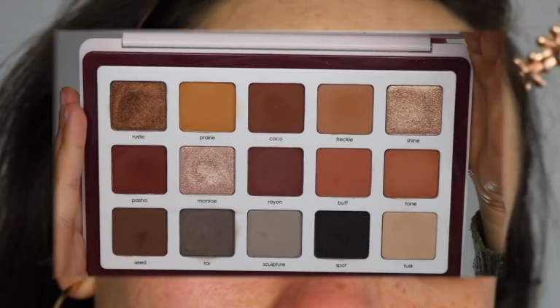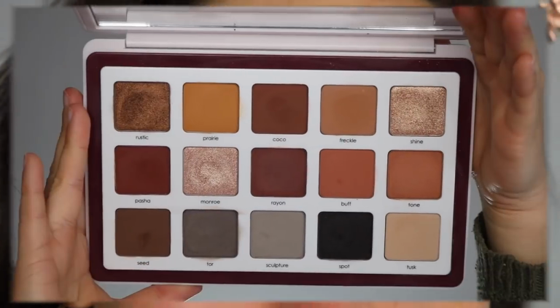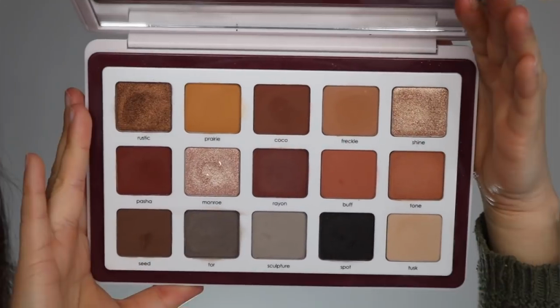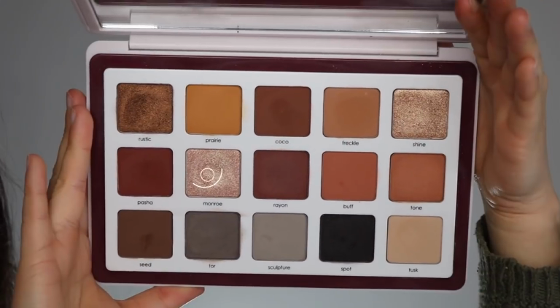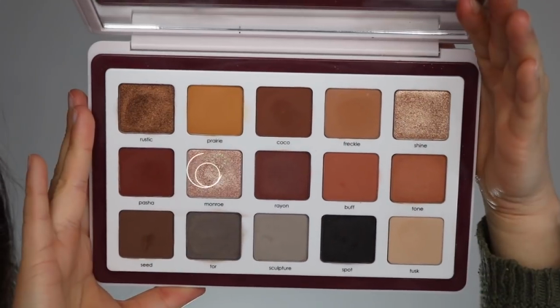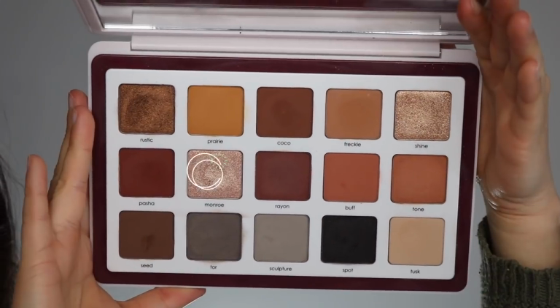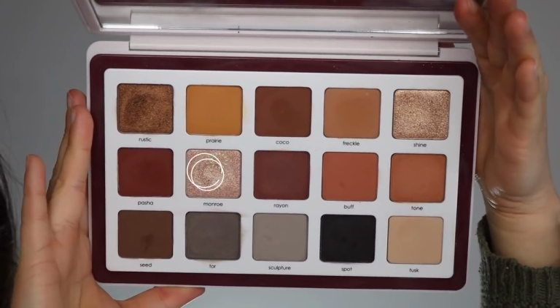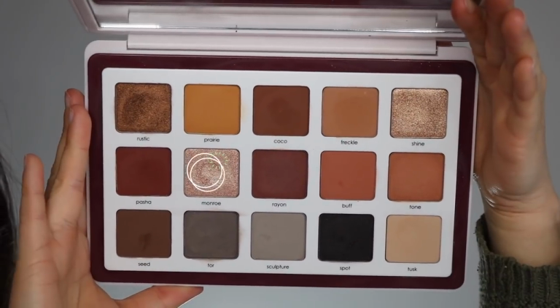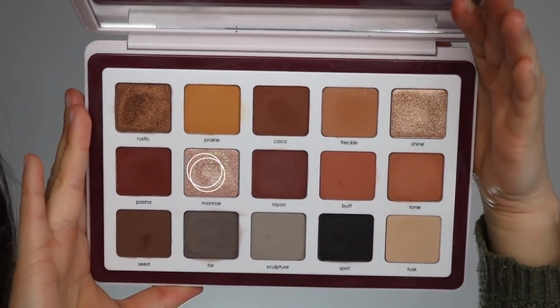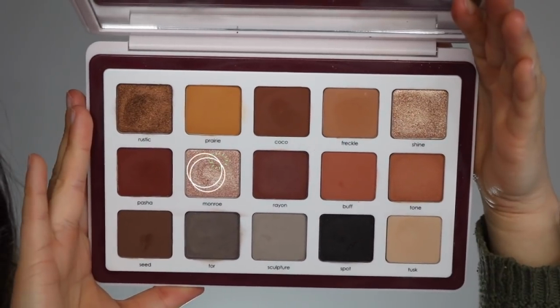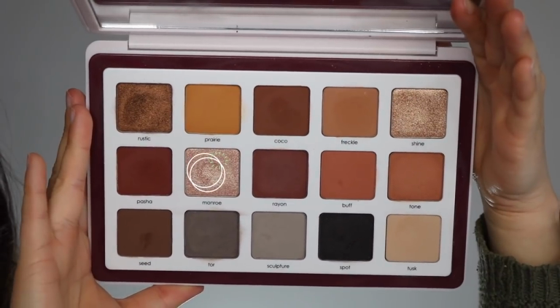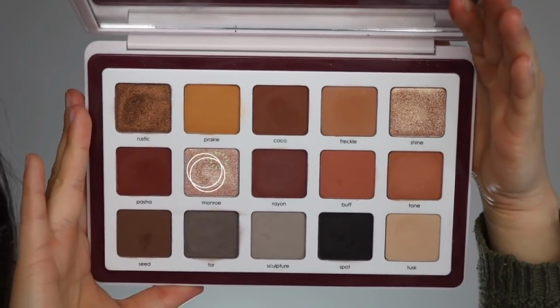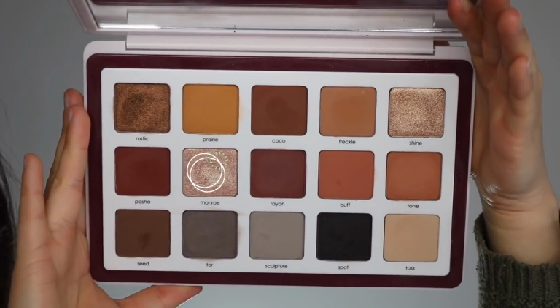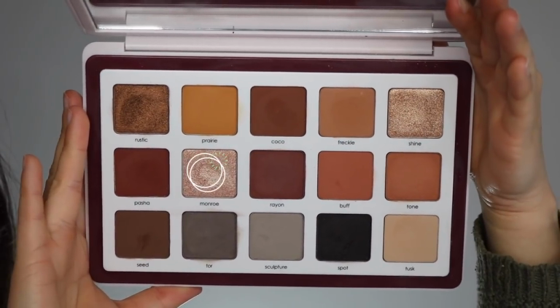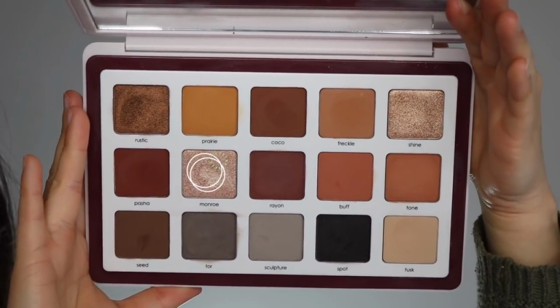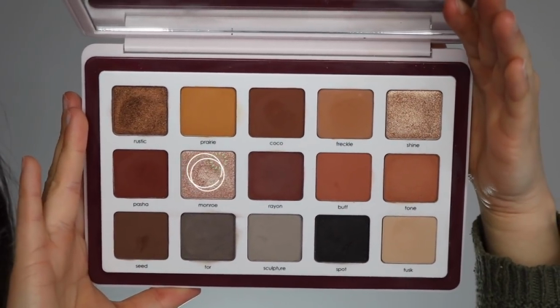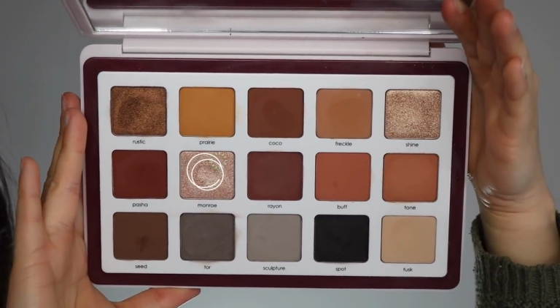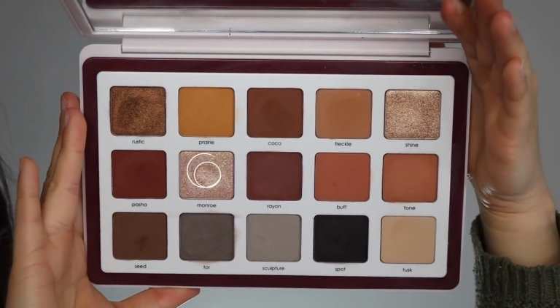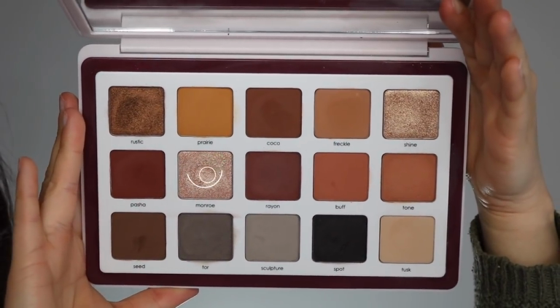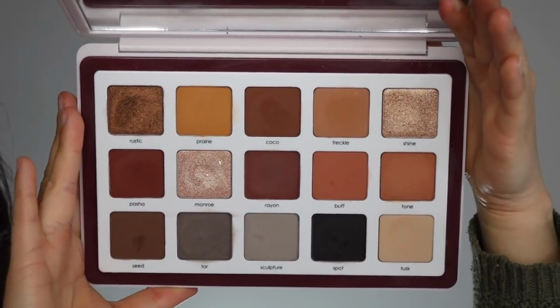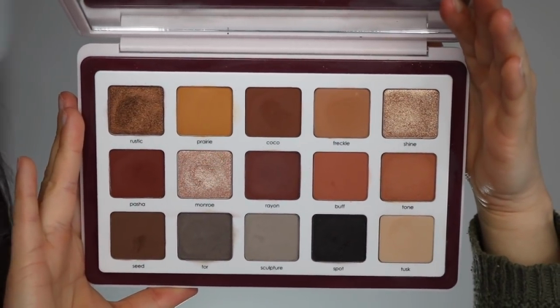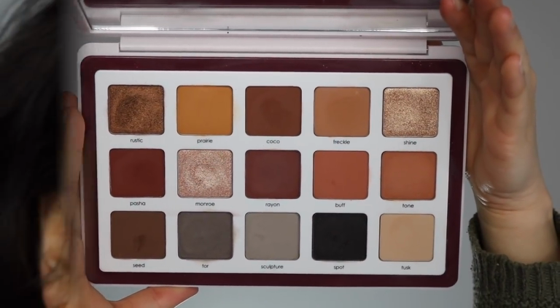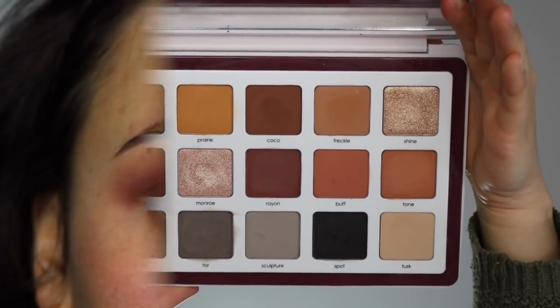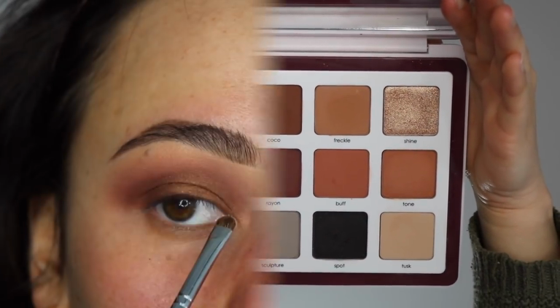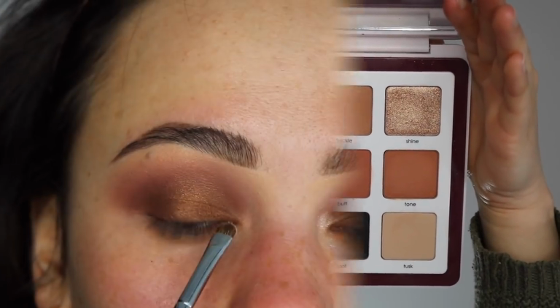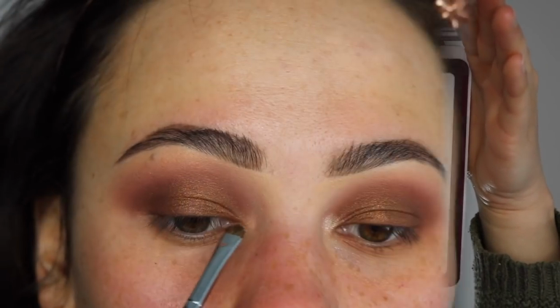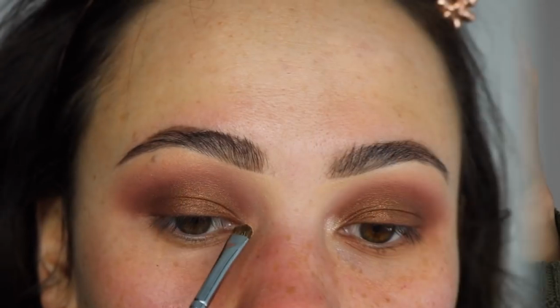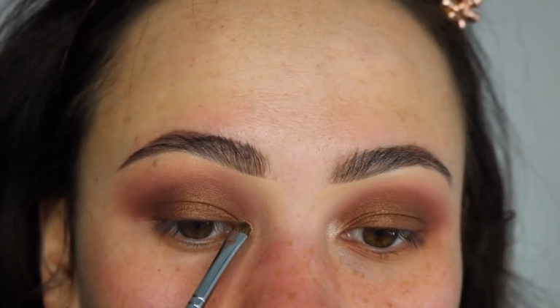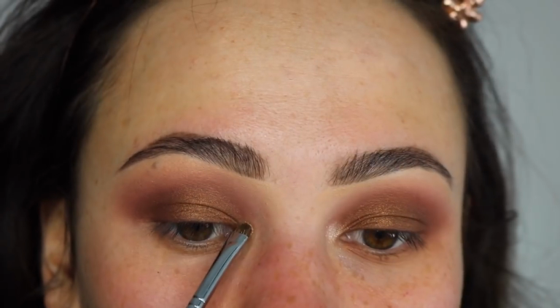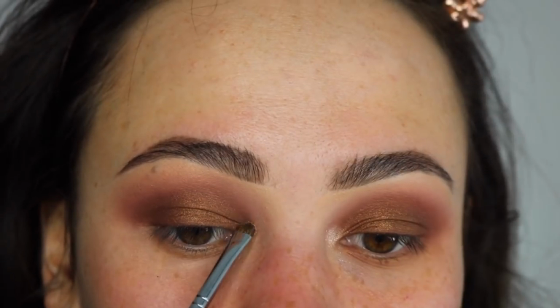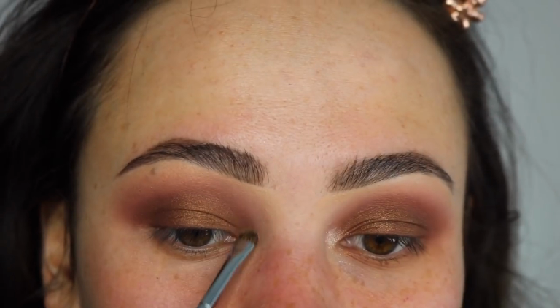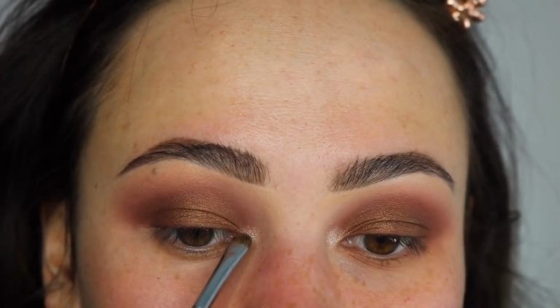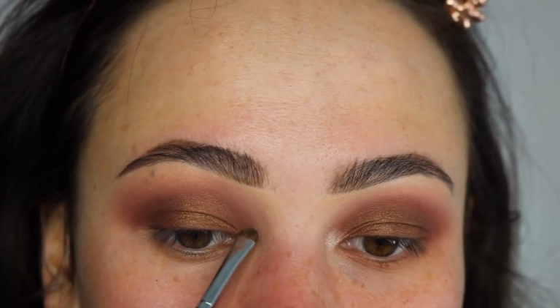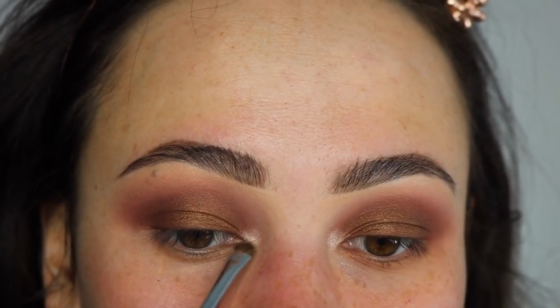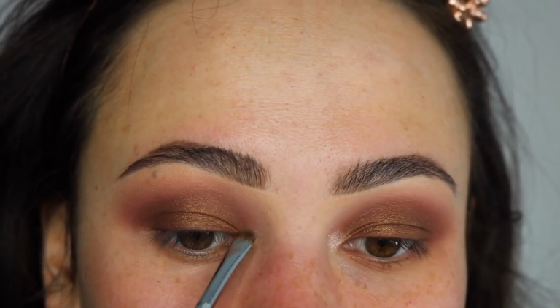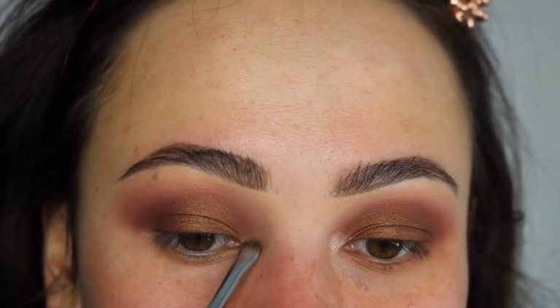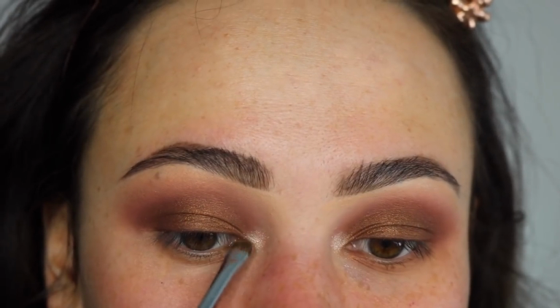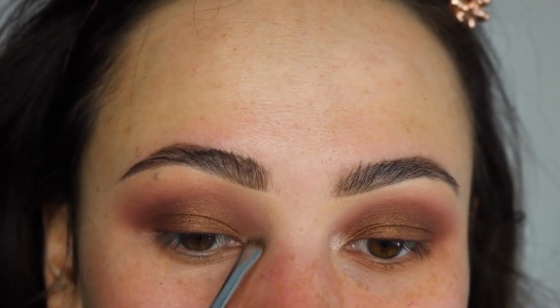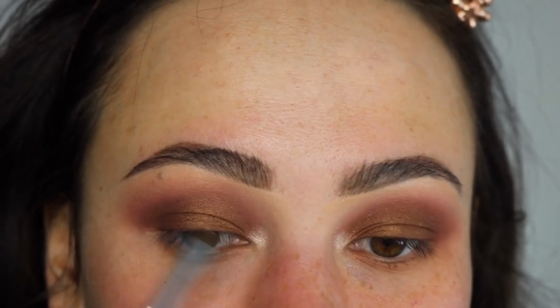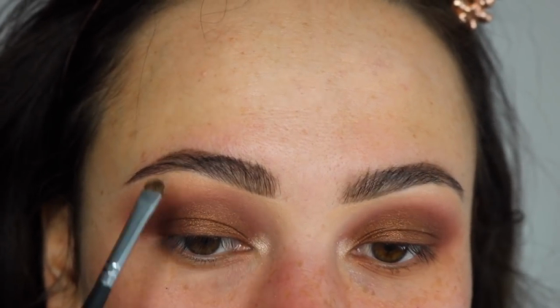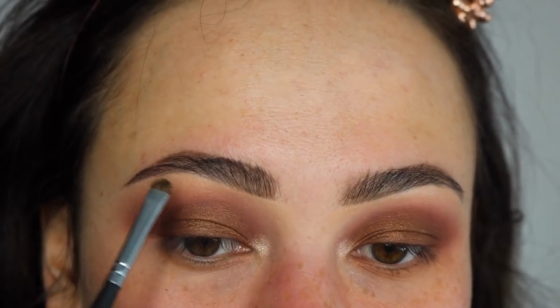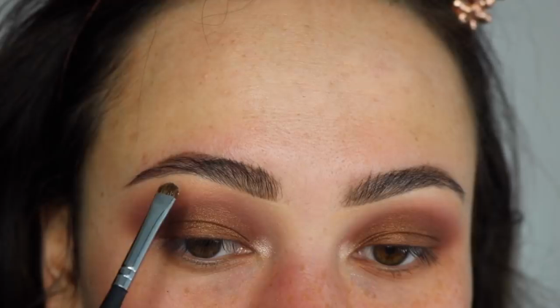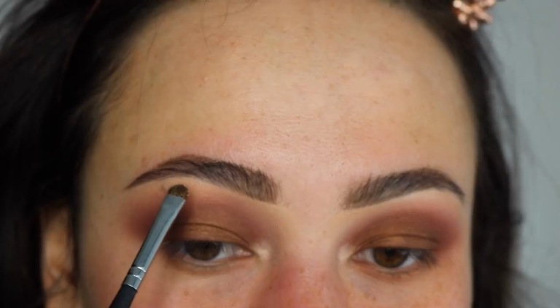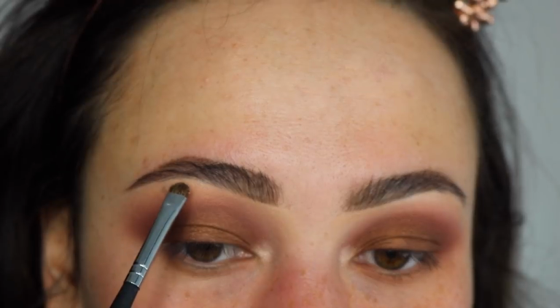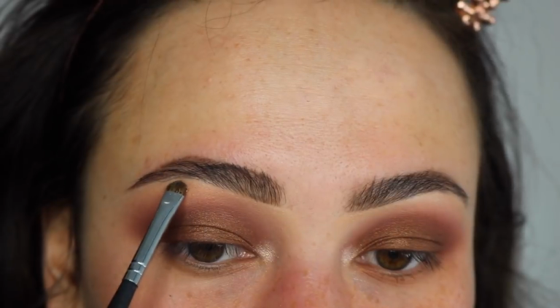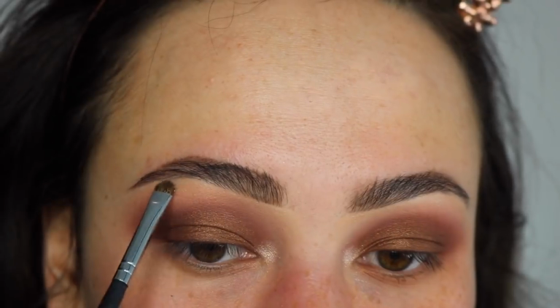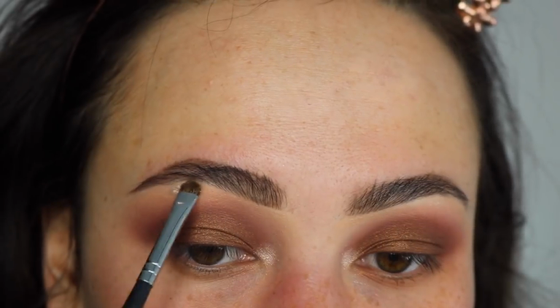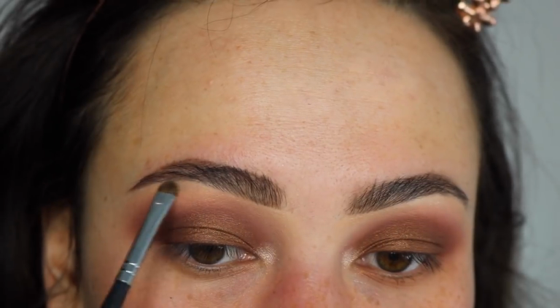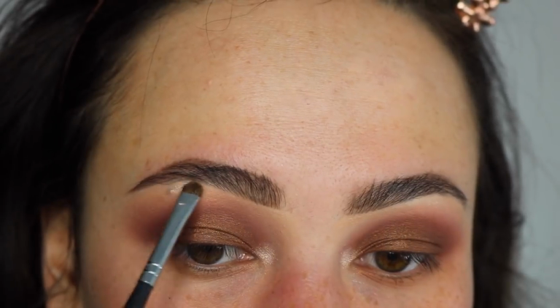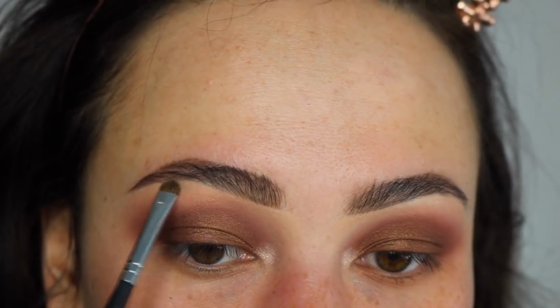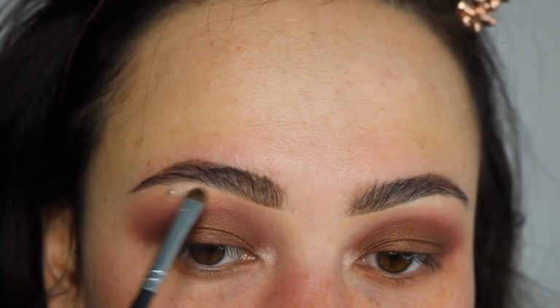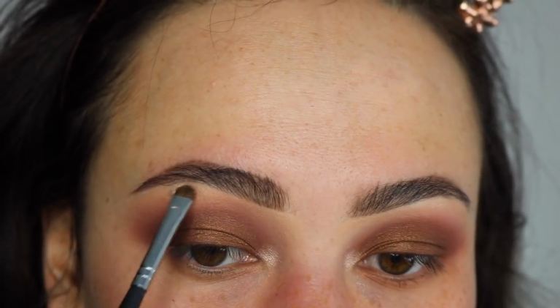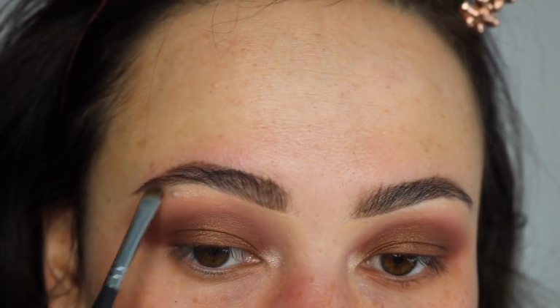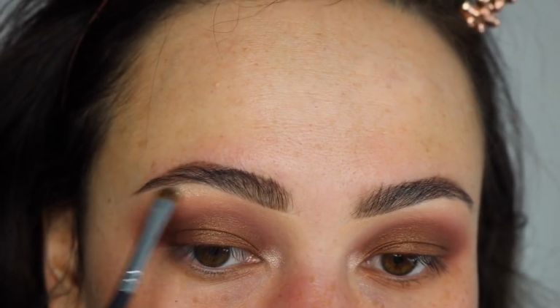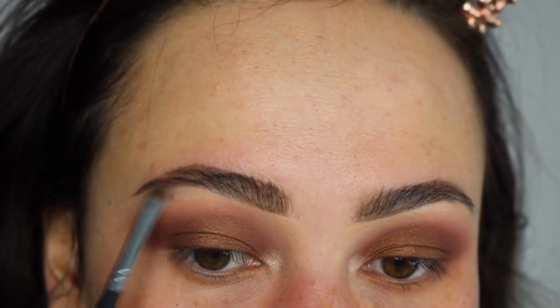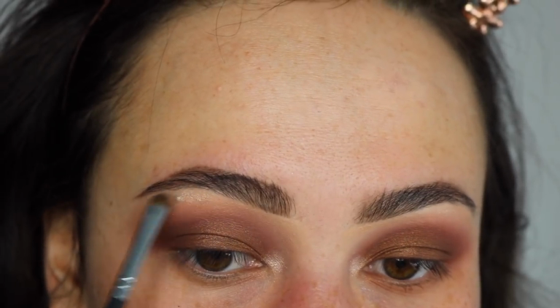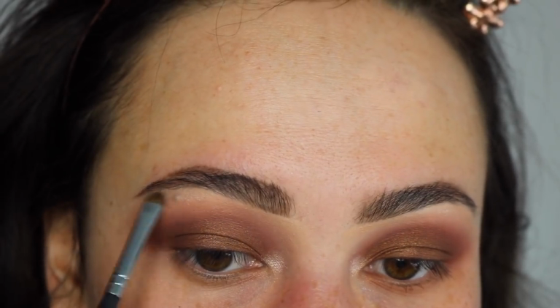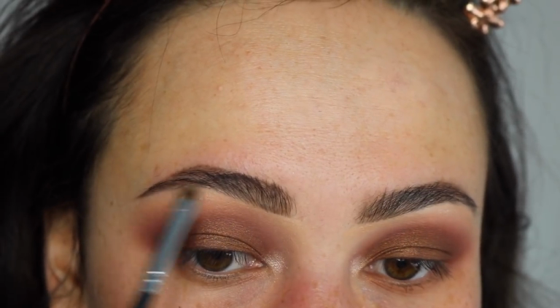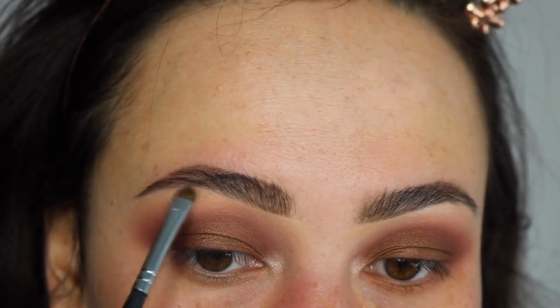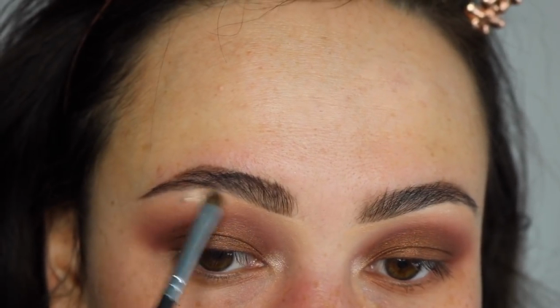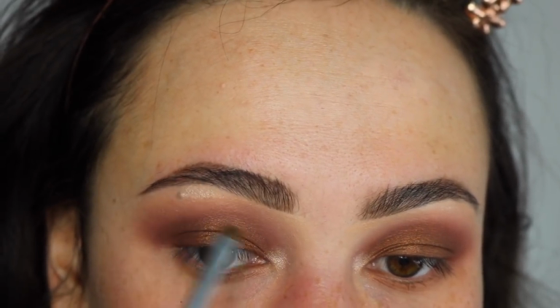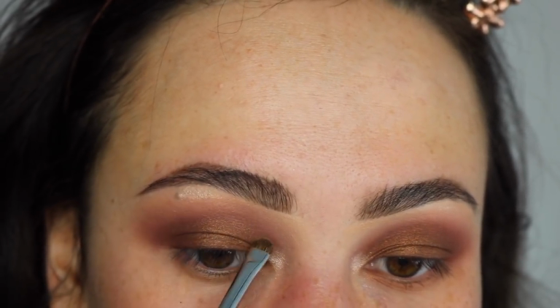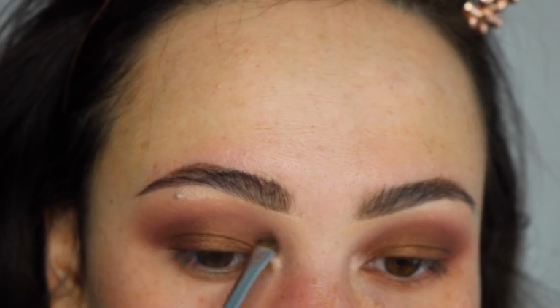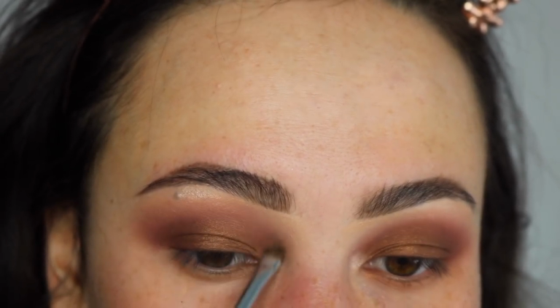I'm then using Monroe on a small detailed brush, and that's going to be my inner corner highlight and underneath the brow as well.